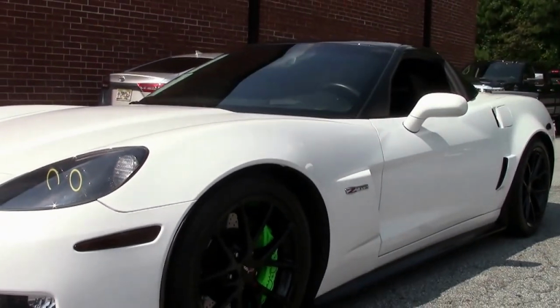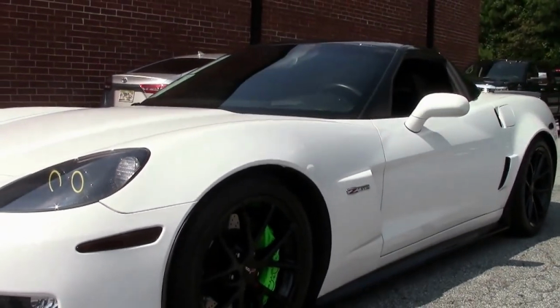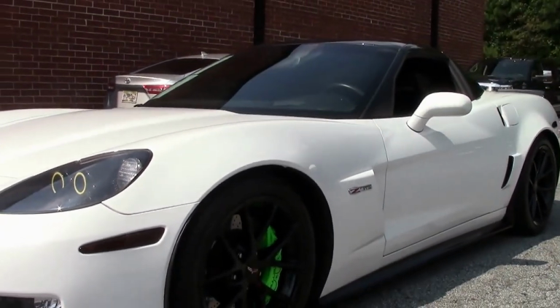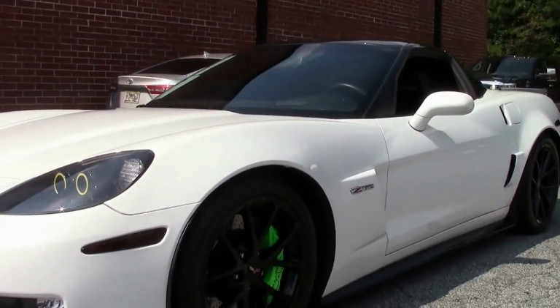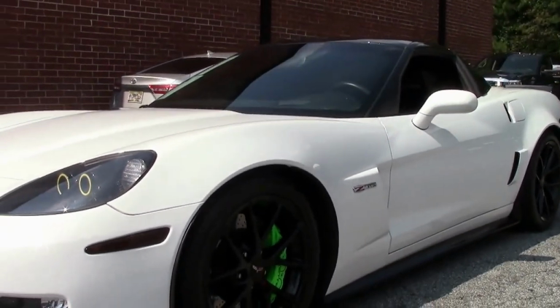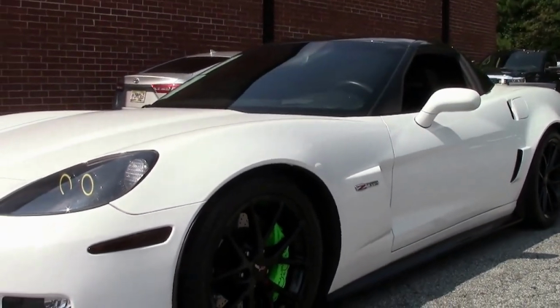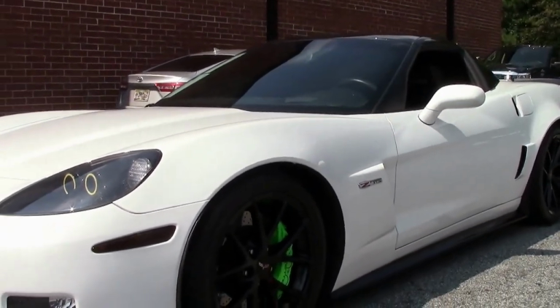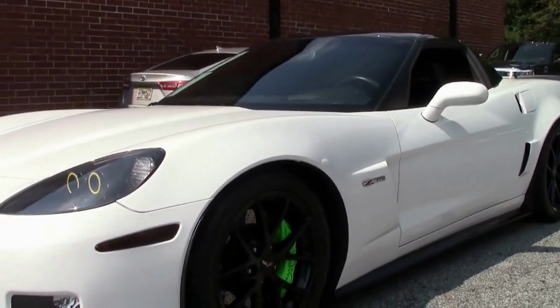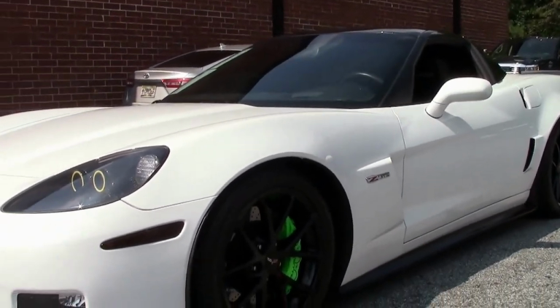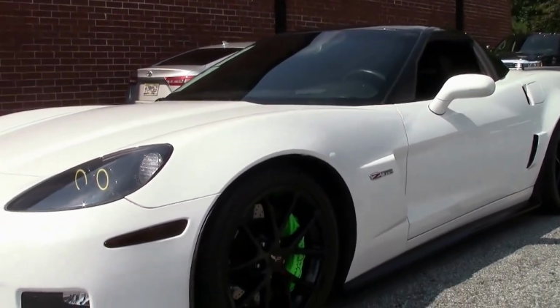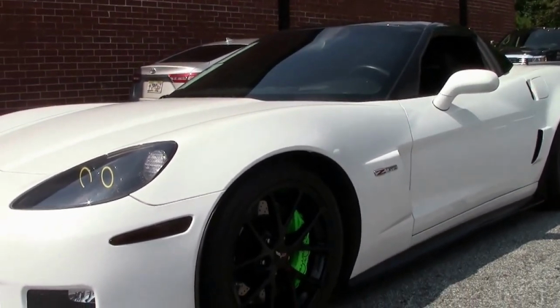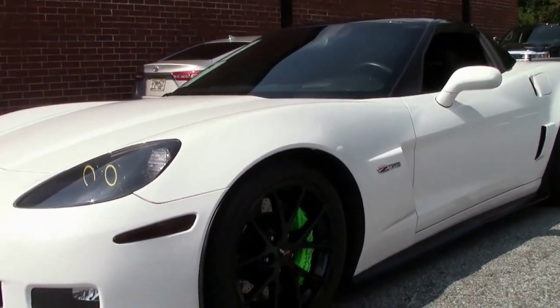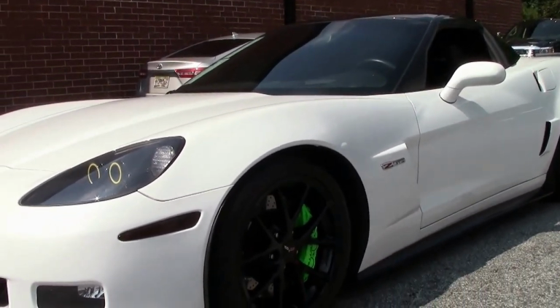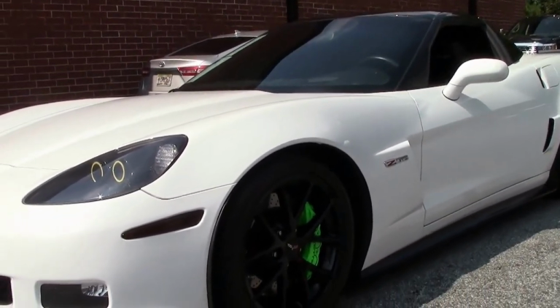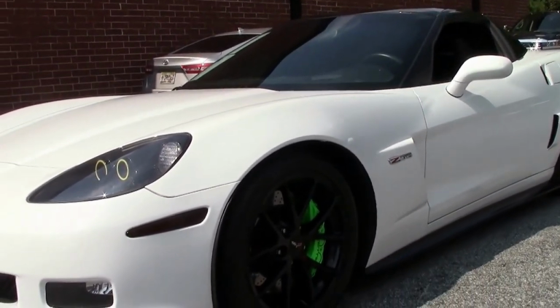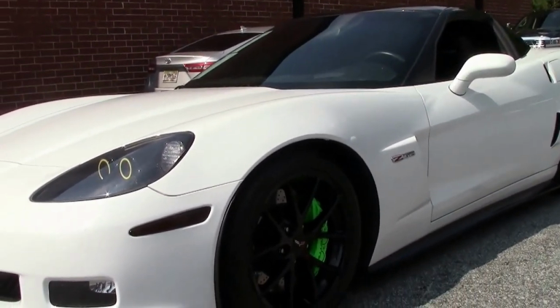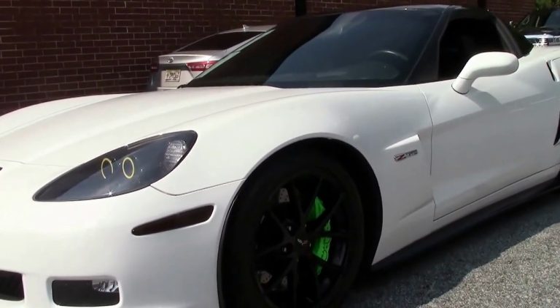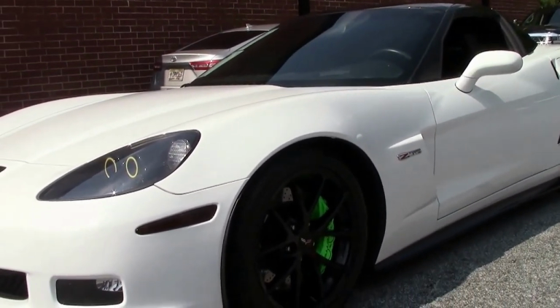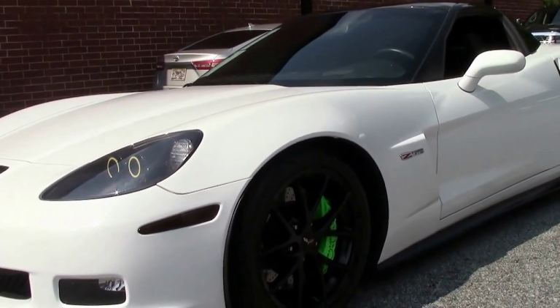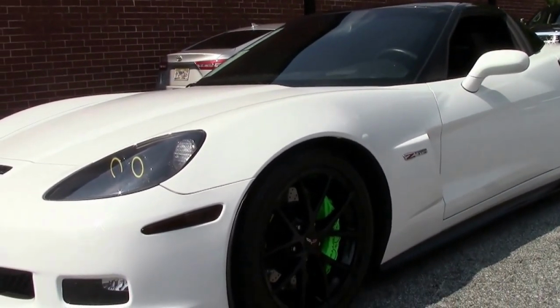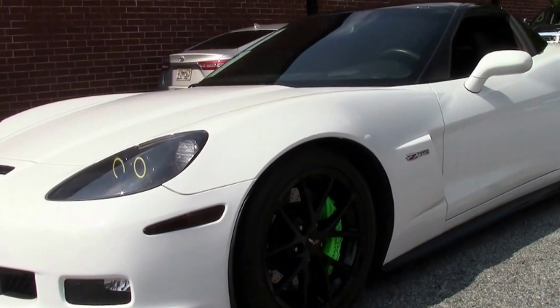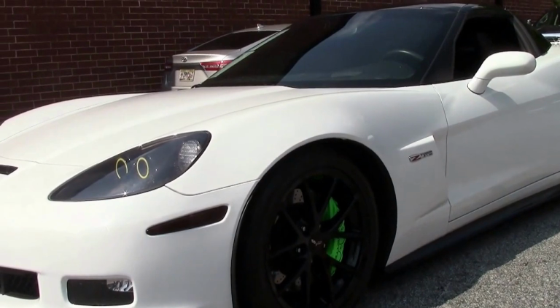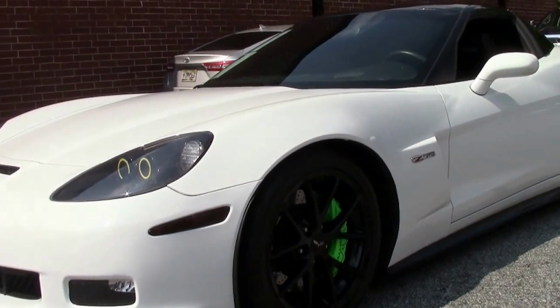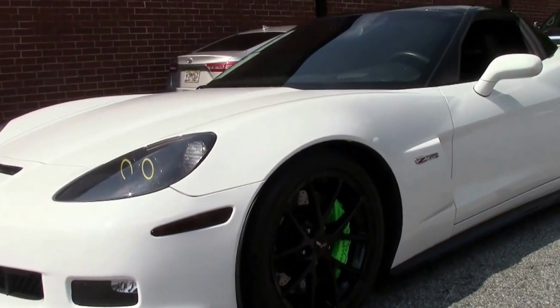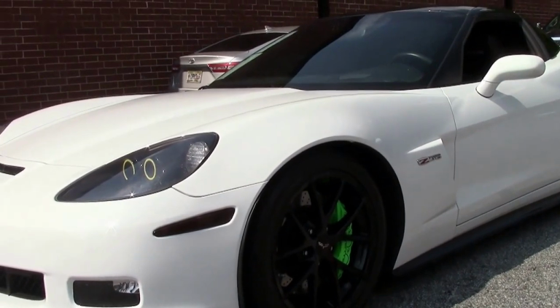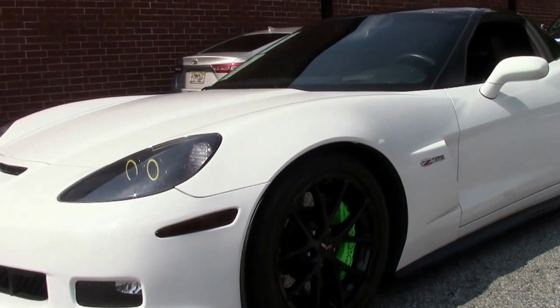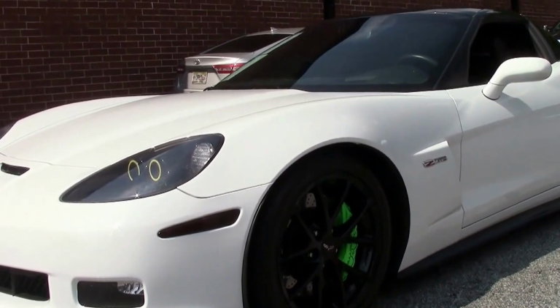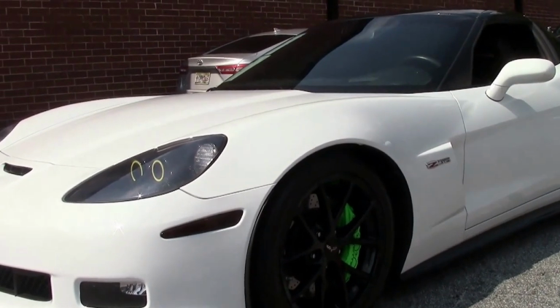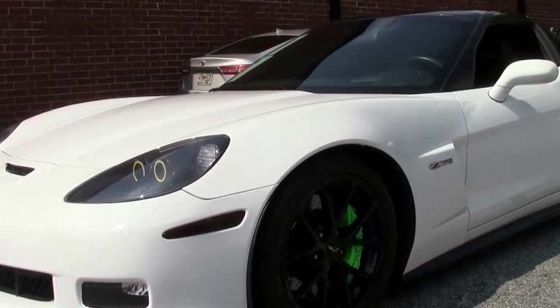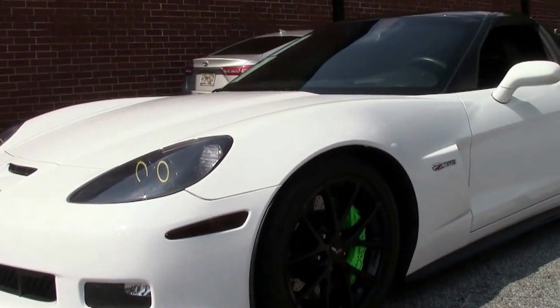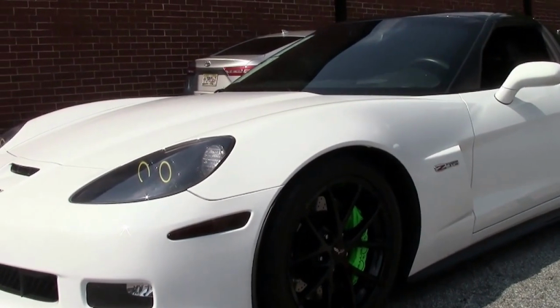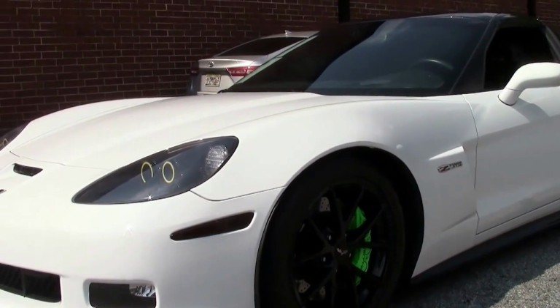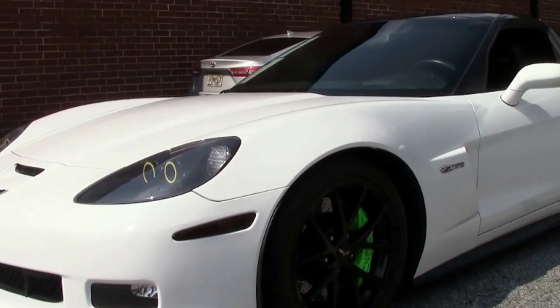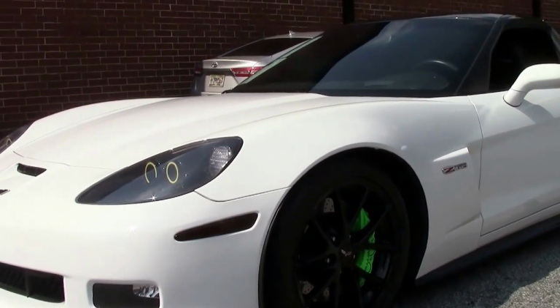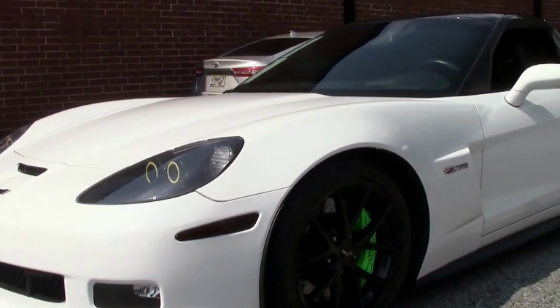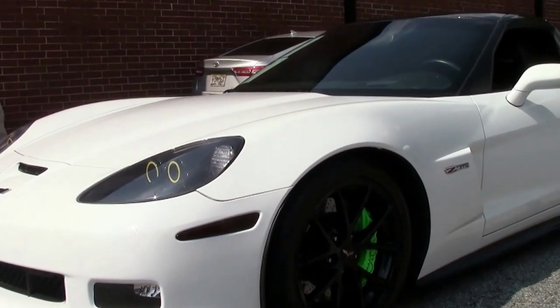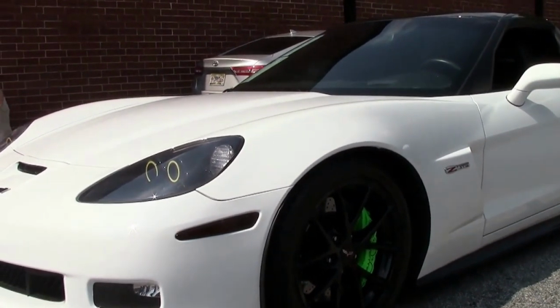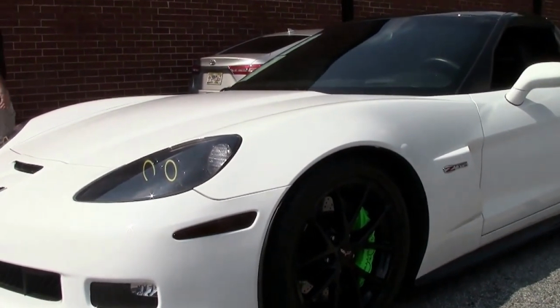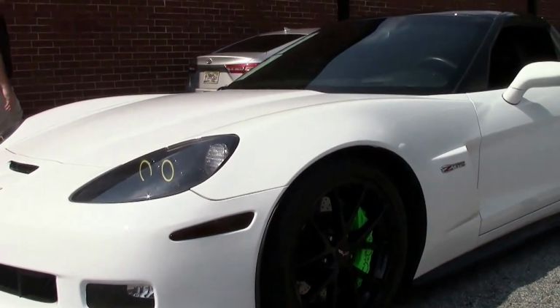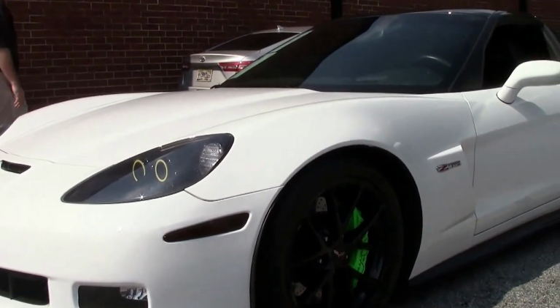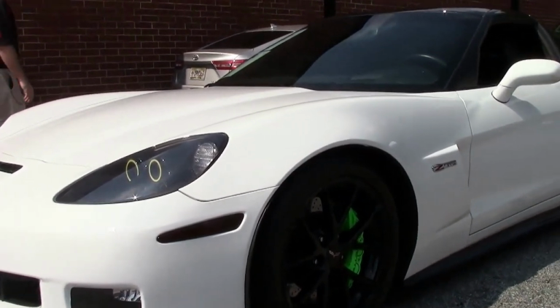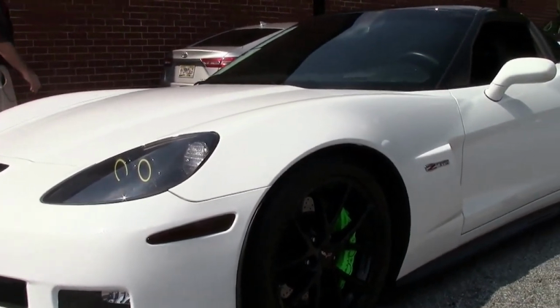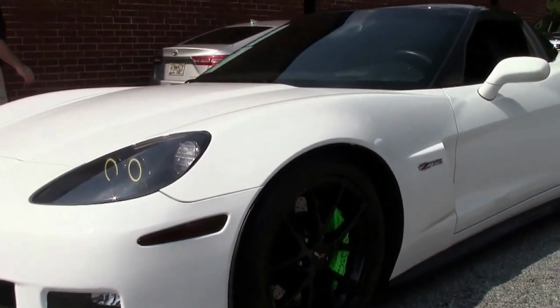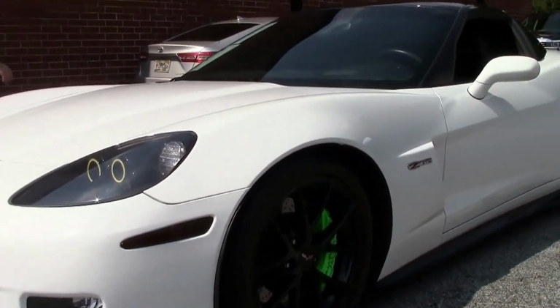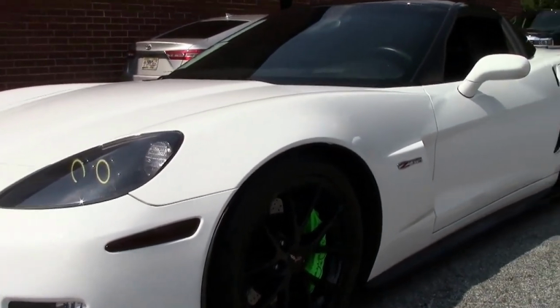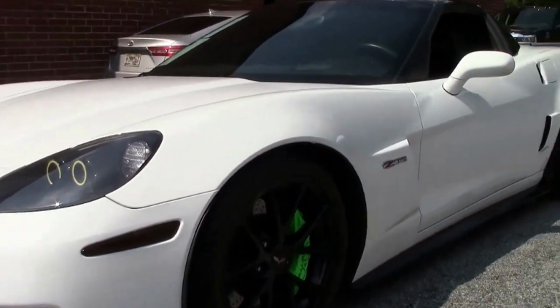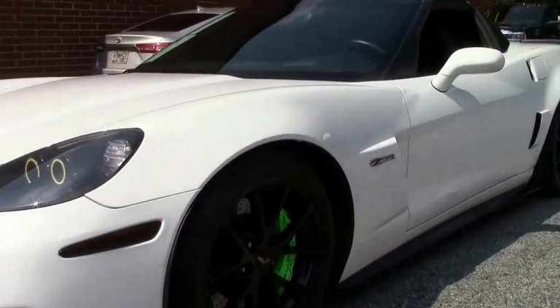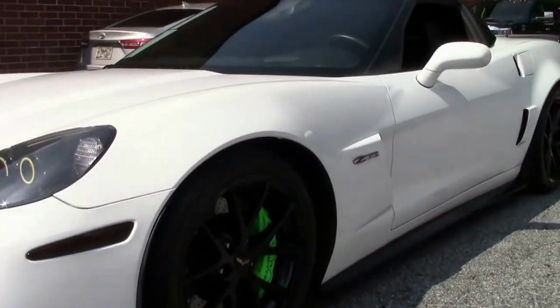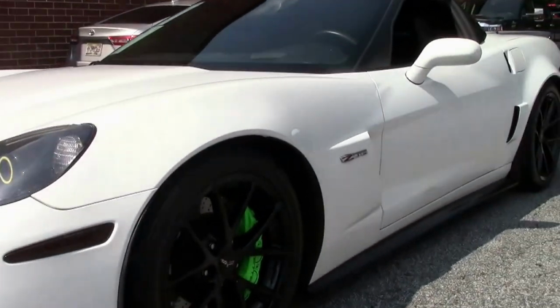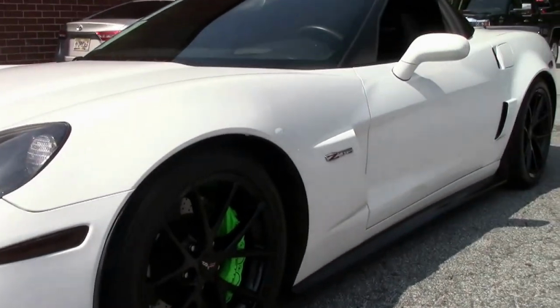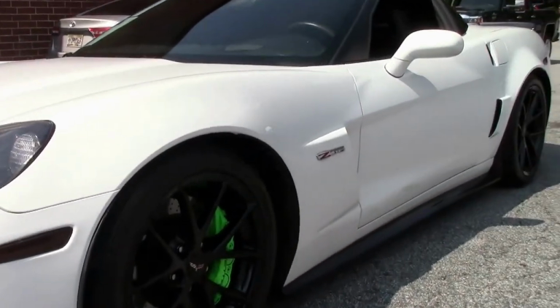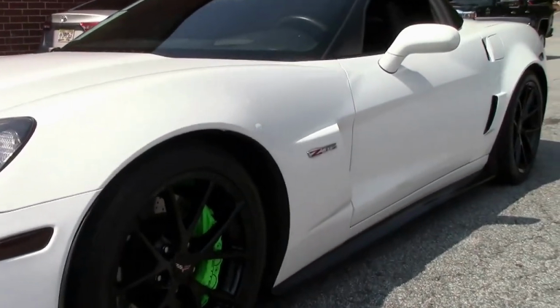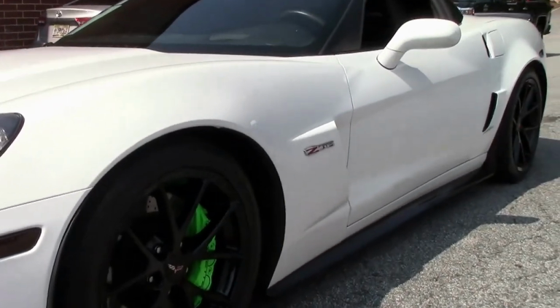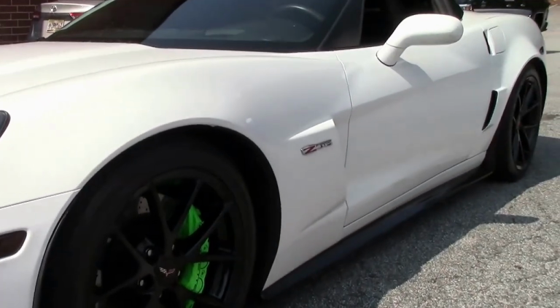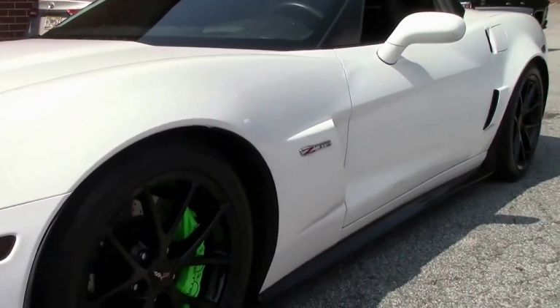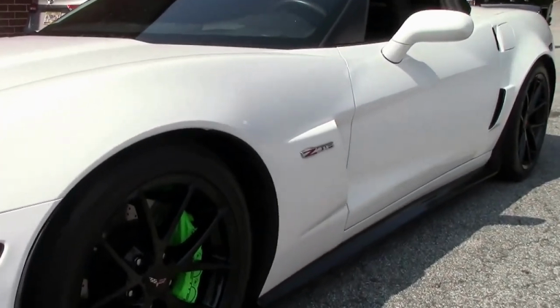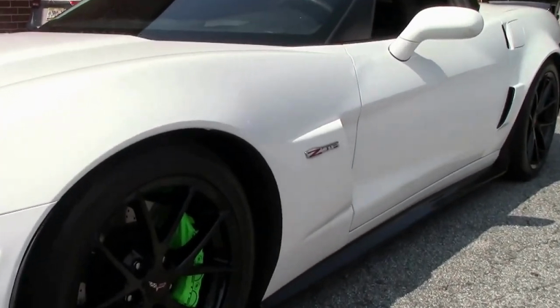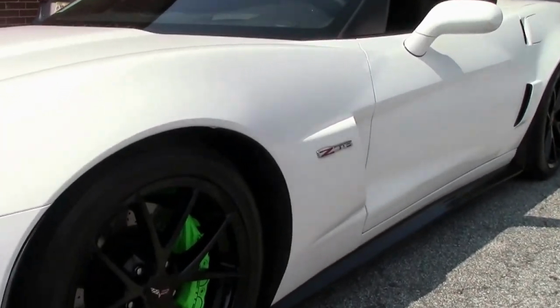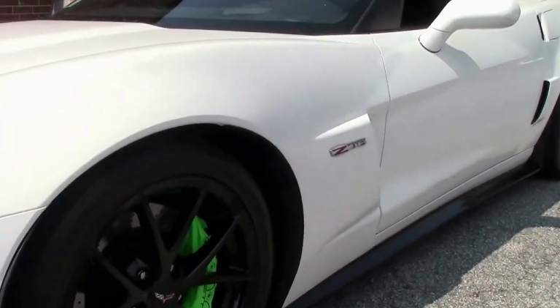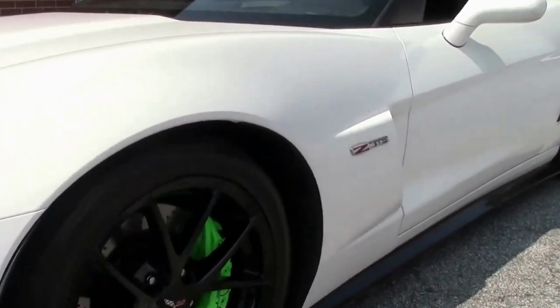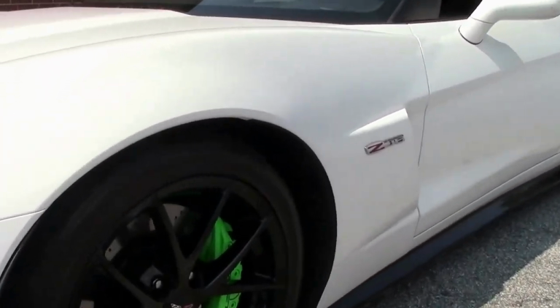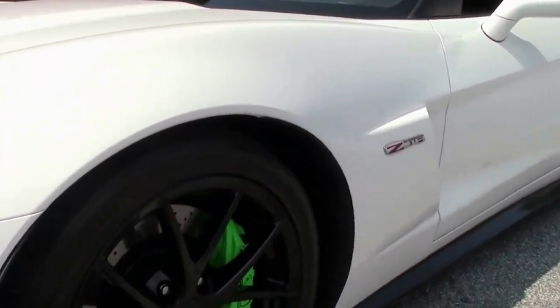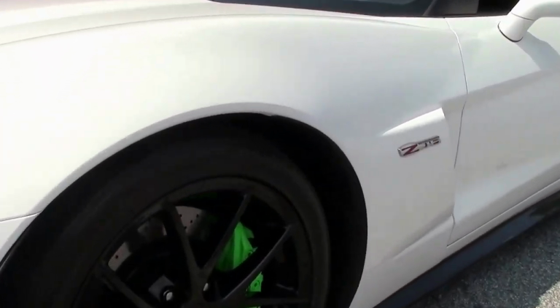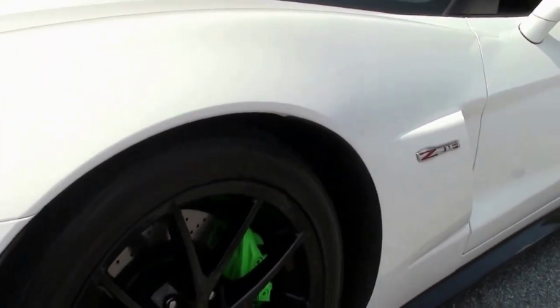This car has quite a bit of performance add-ons to it. We'll go over it in just a minute, but it's 600 horsepower plus of fun, that's for sure.